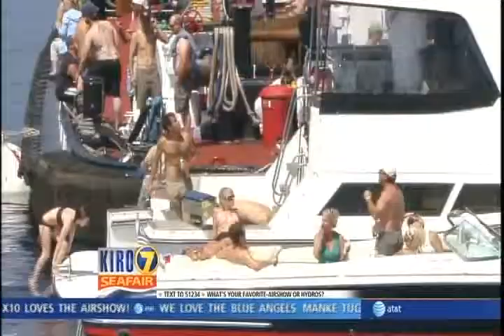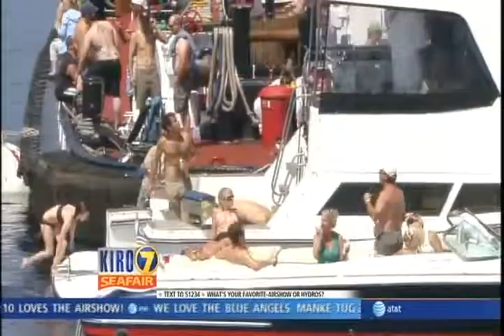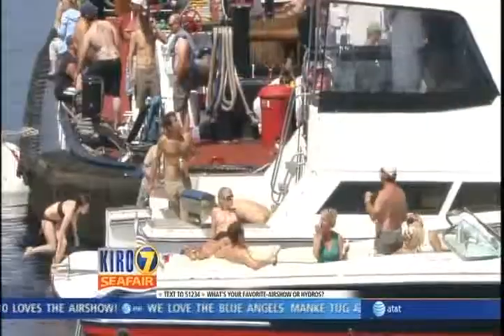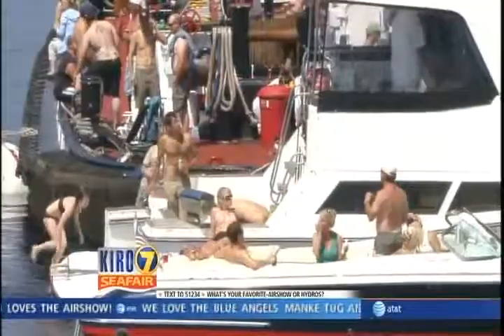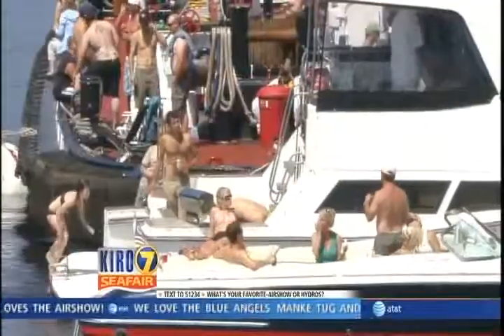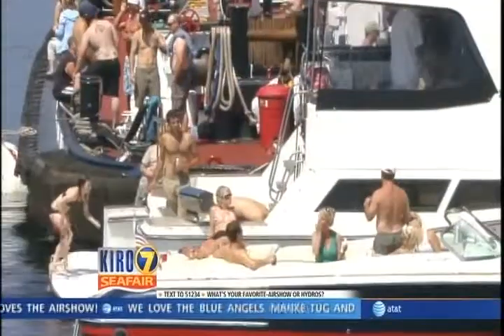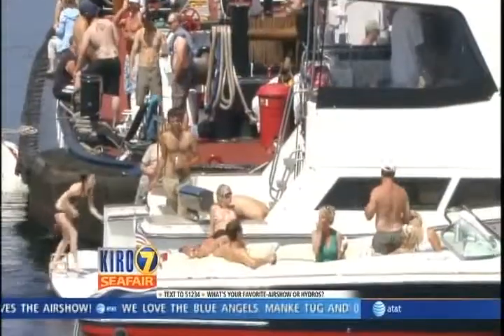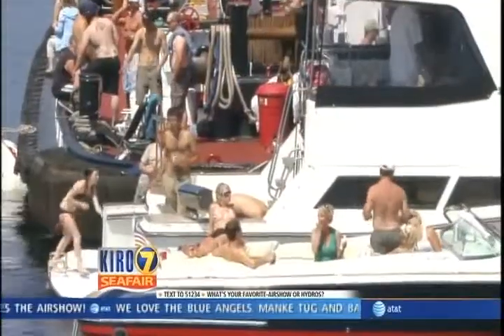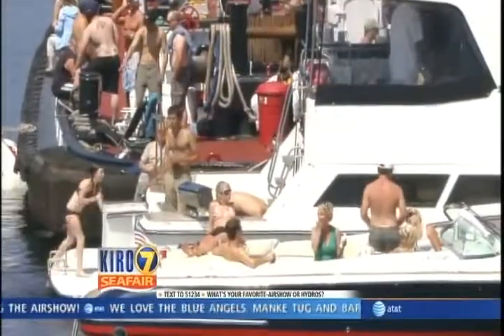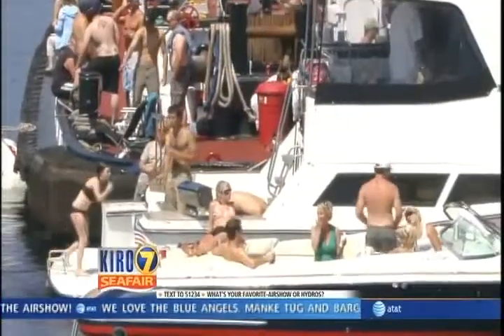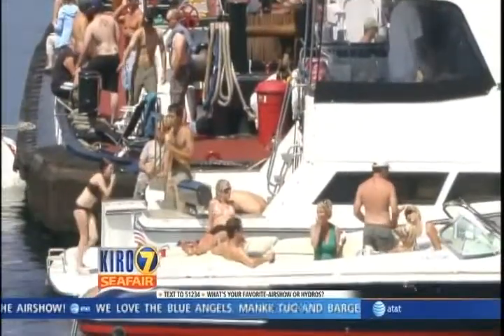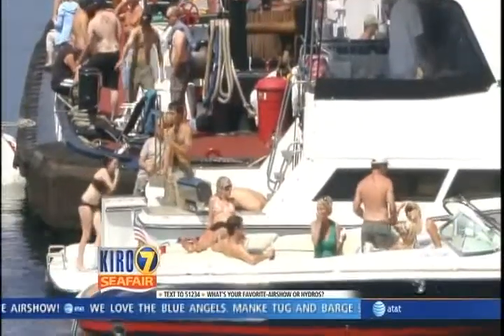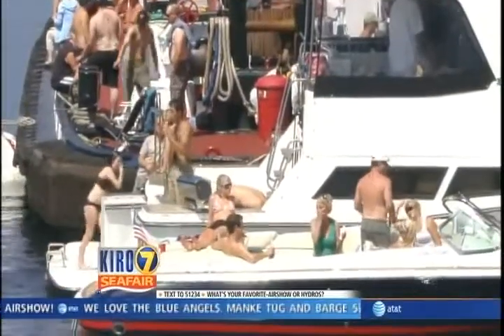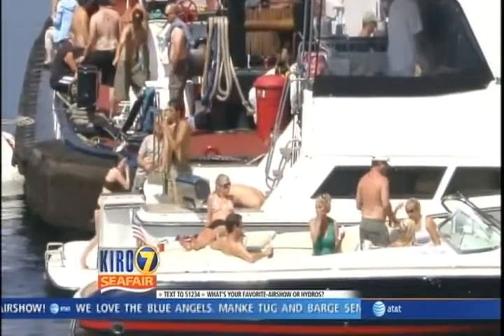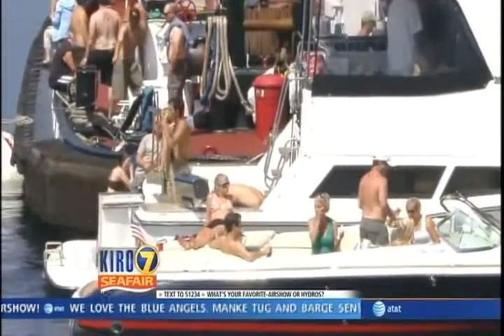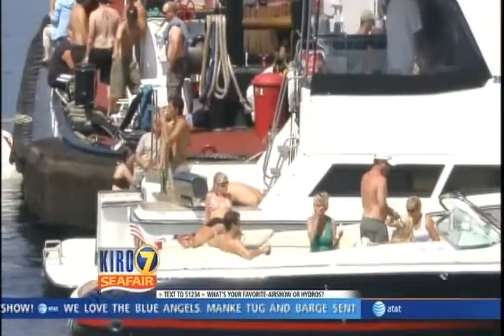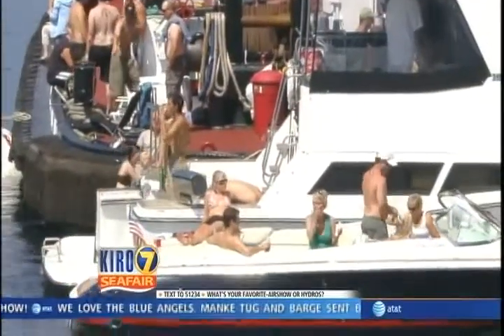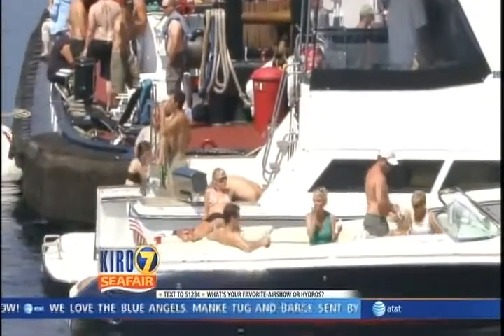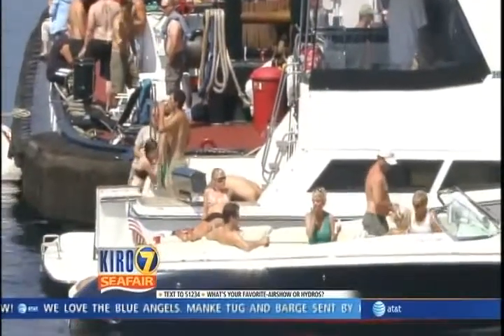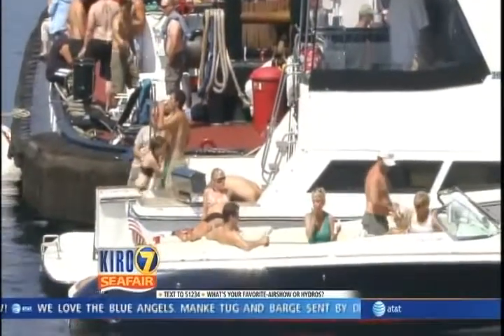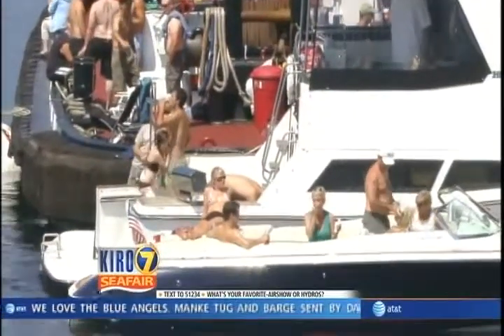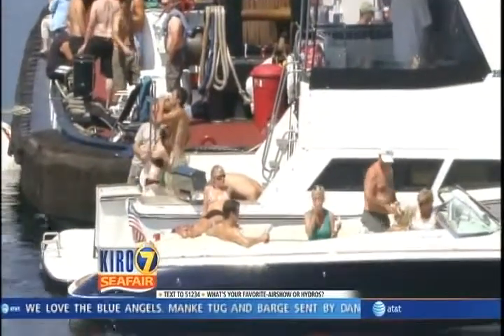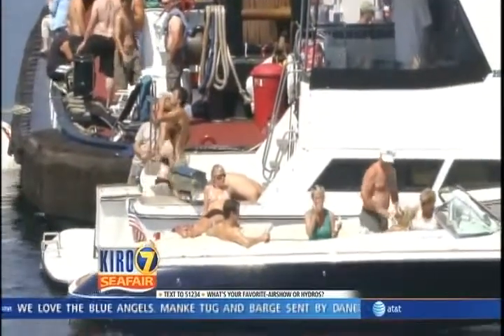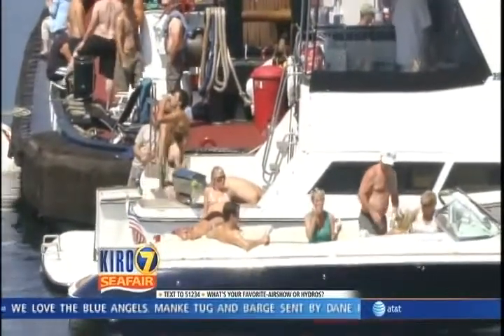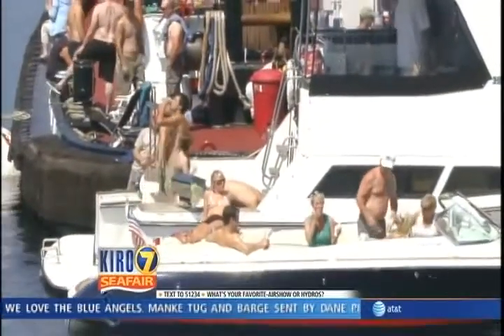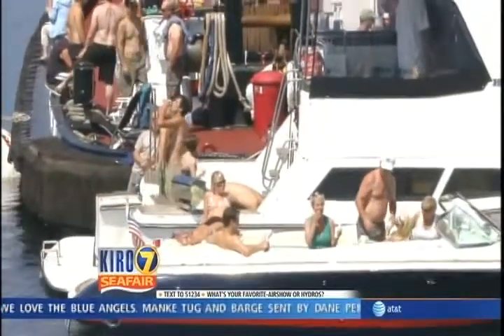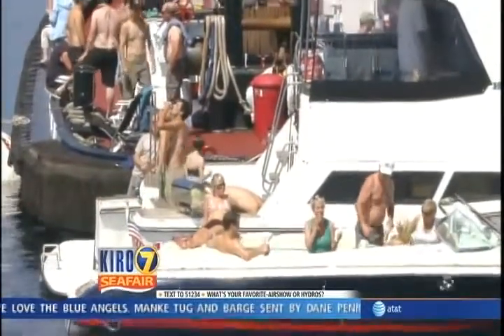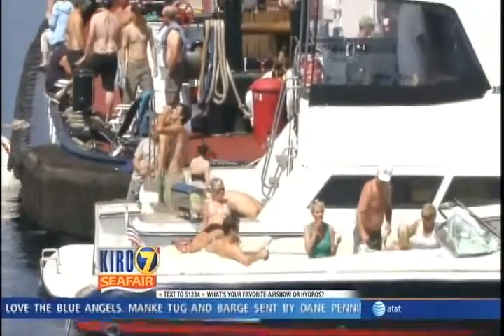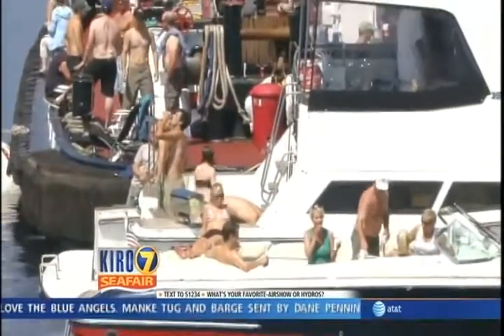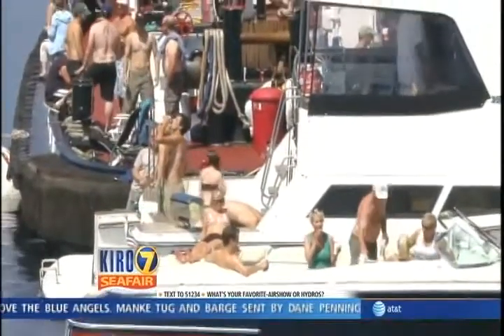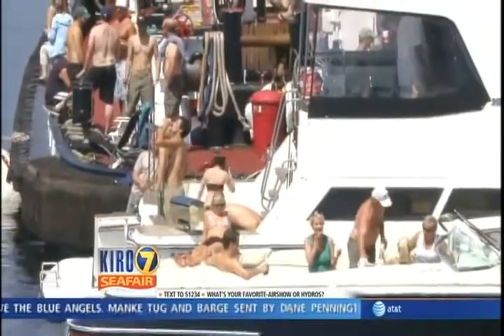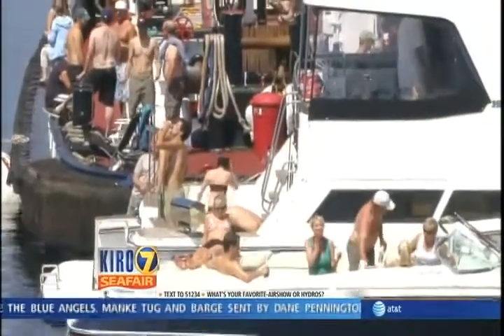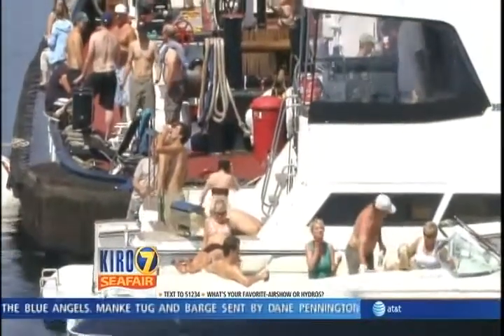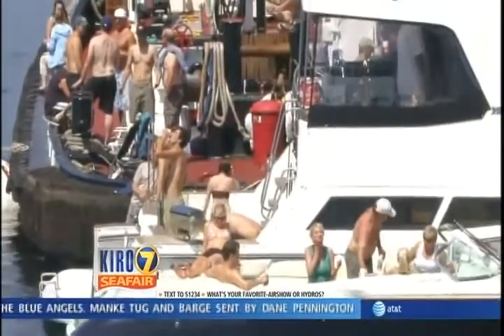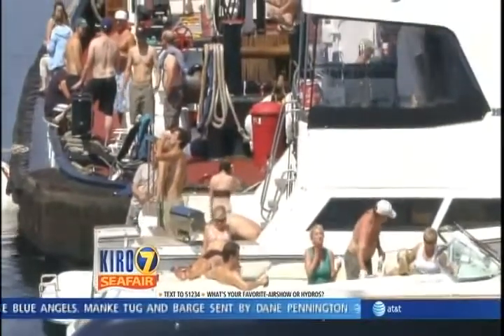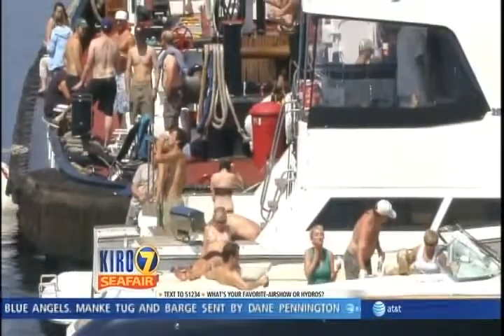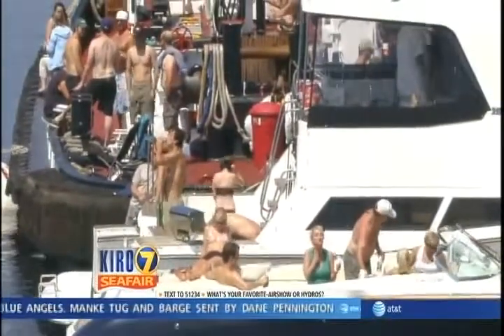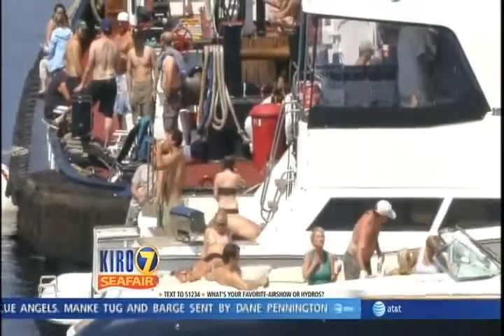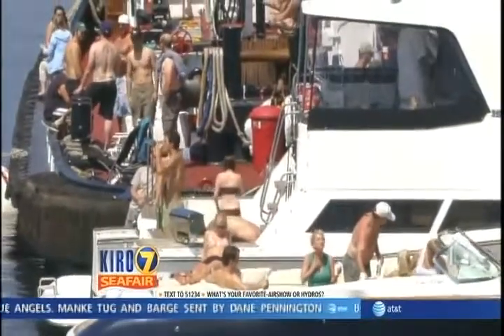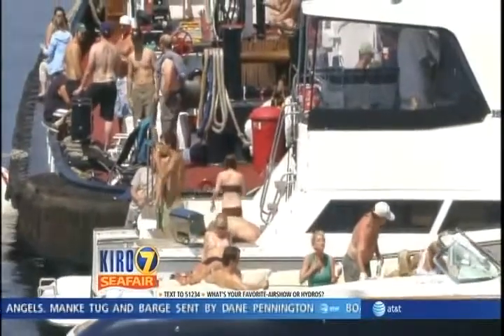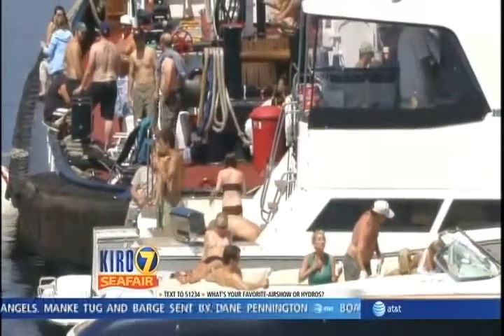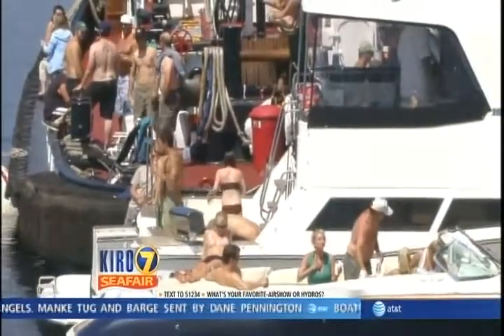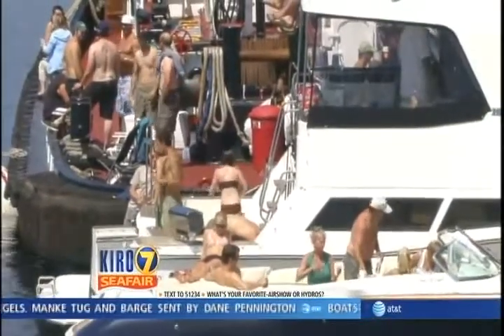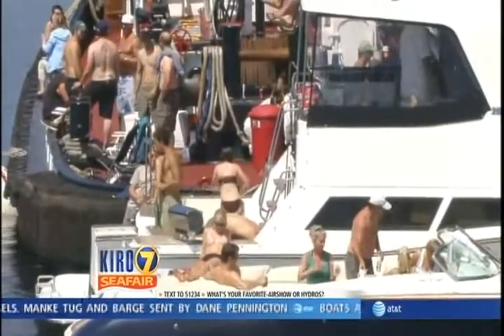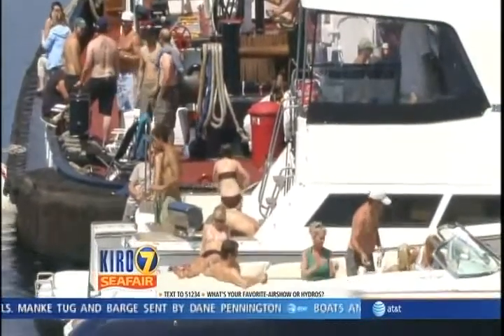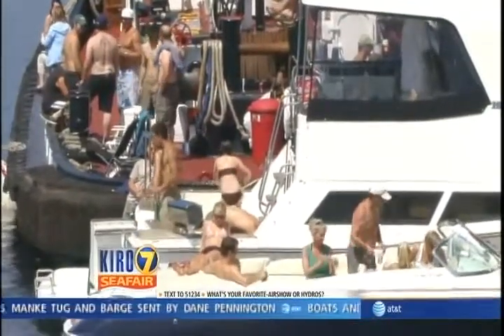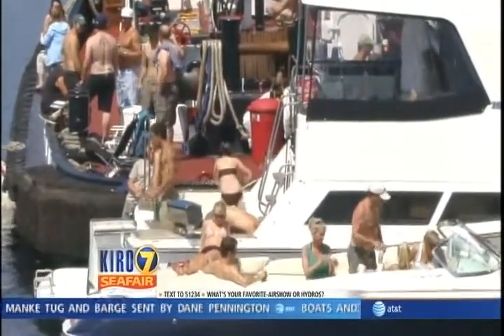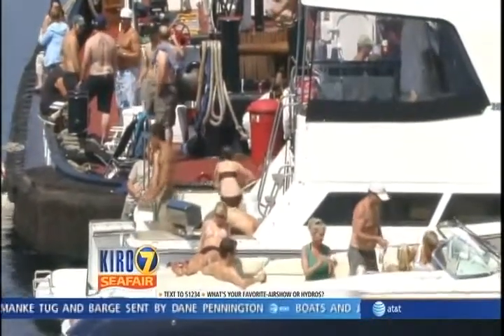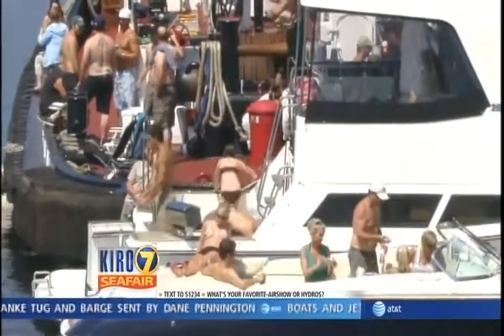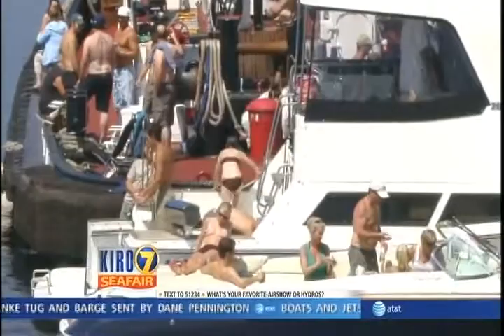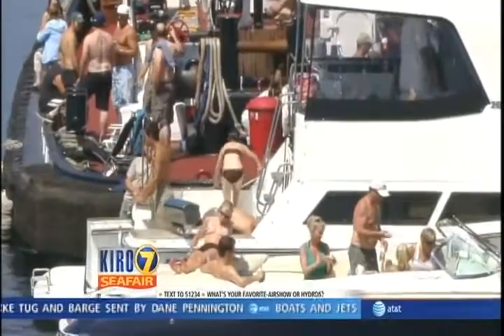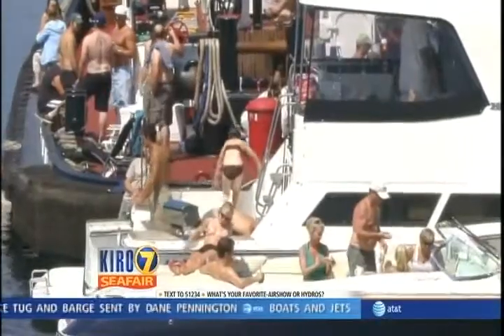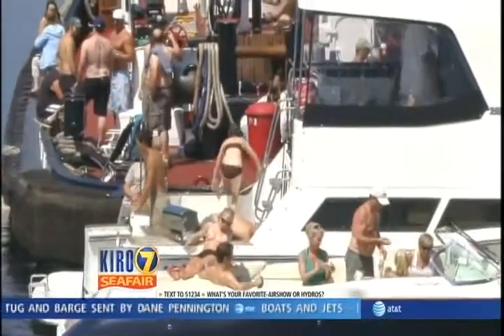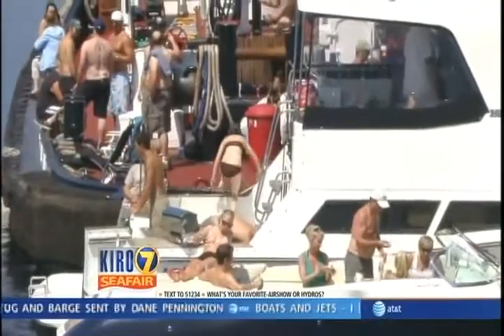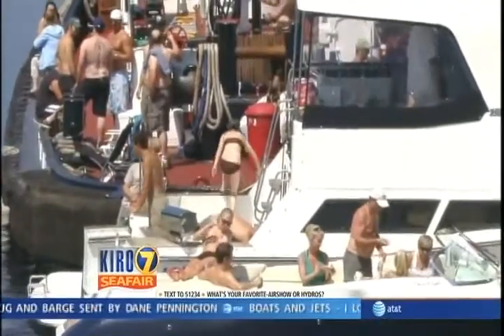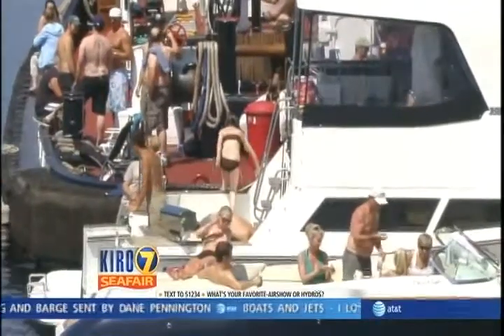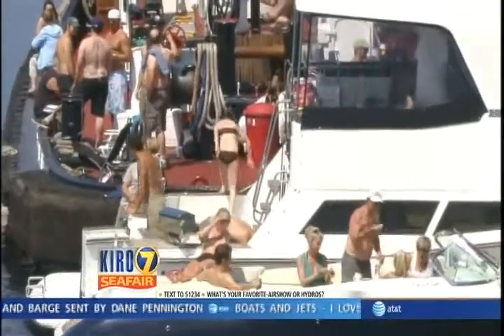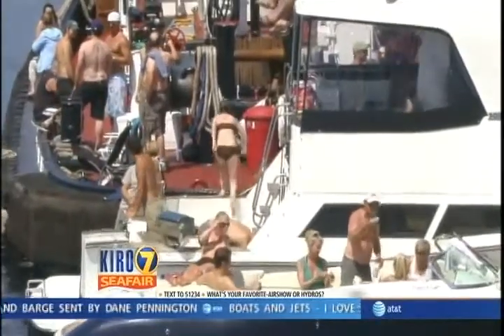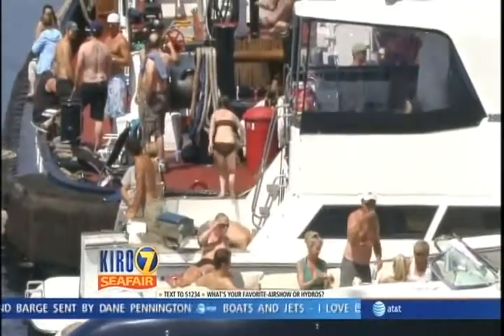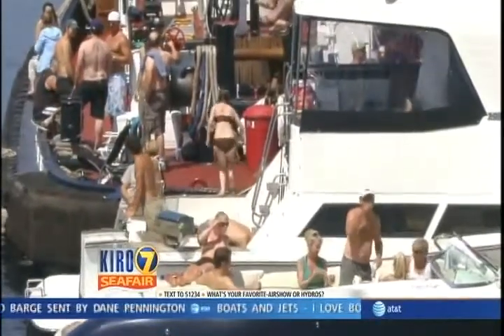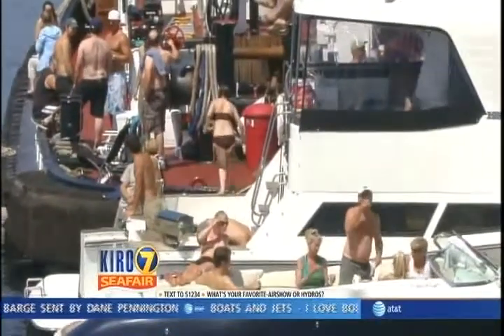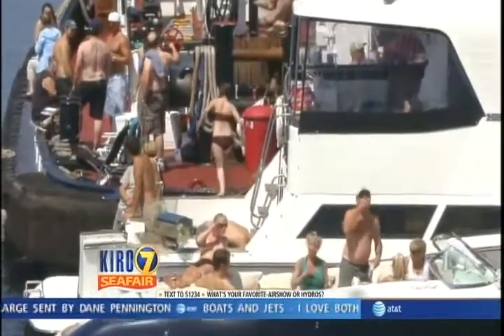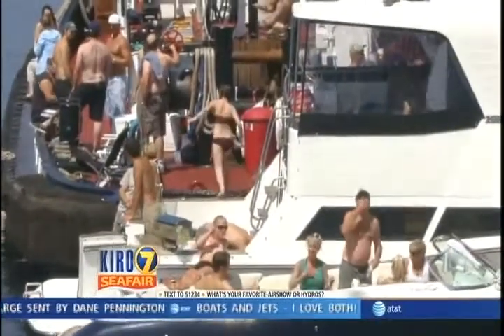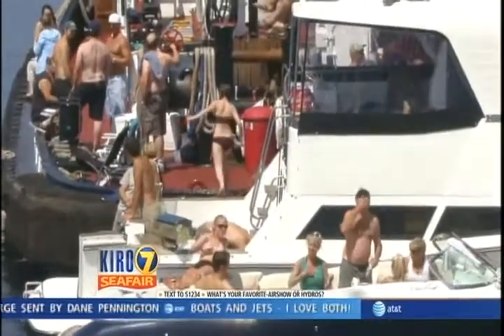For Seafair. There he is — Graham, right there. Well, welcome, Graham. Listen, we've got air show action coming your way.